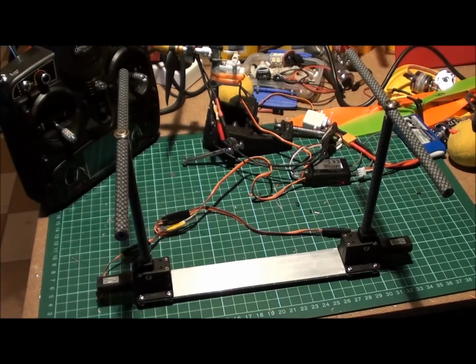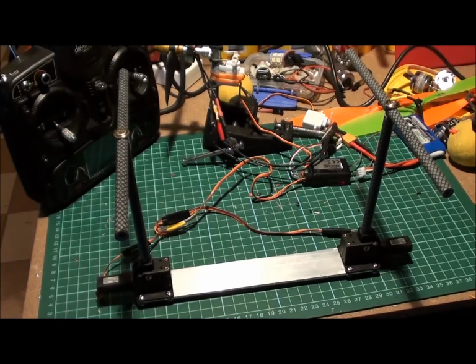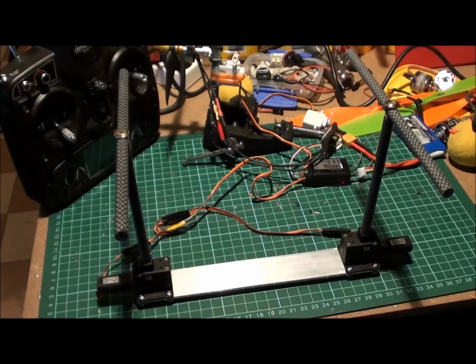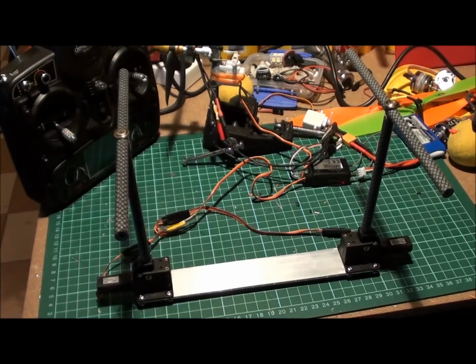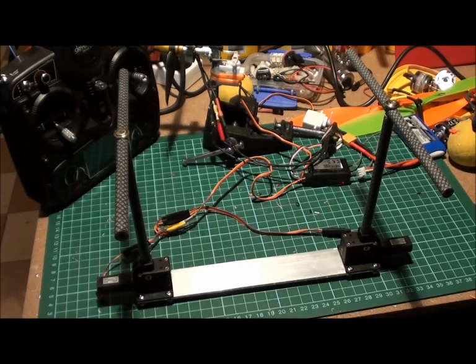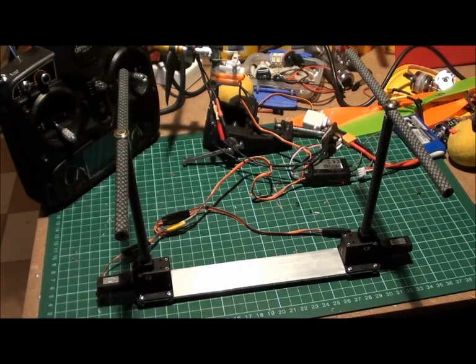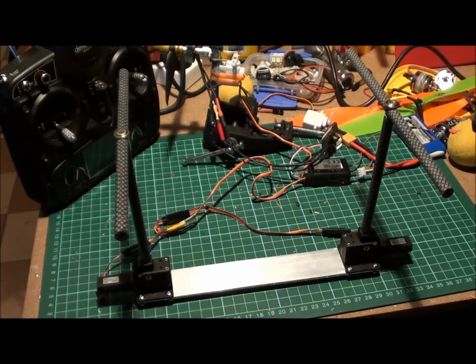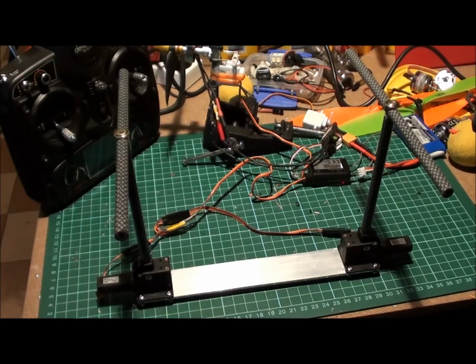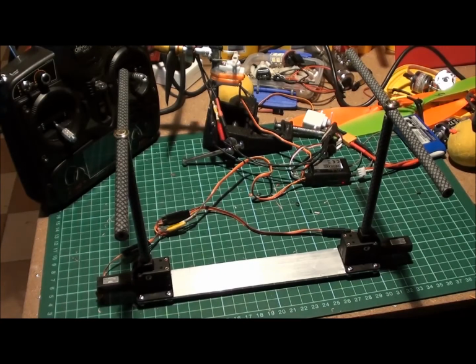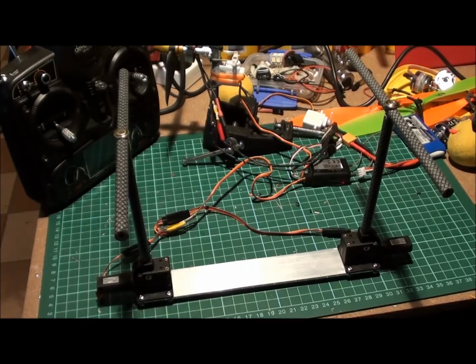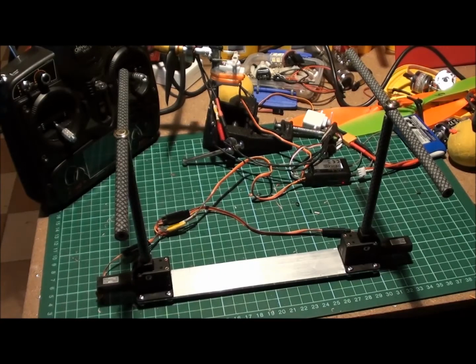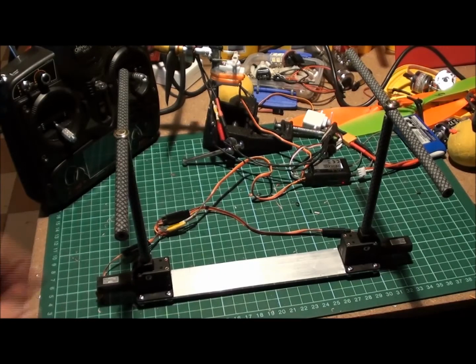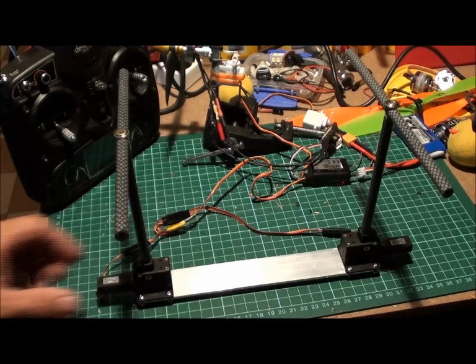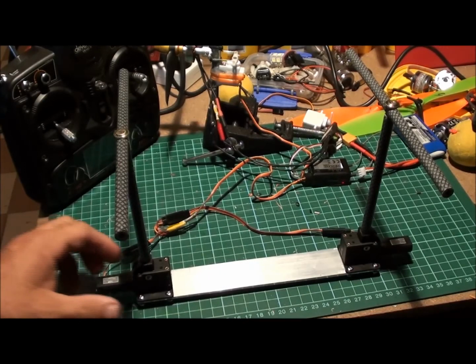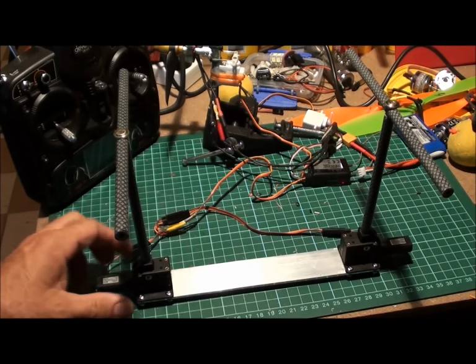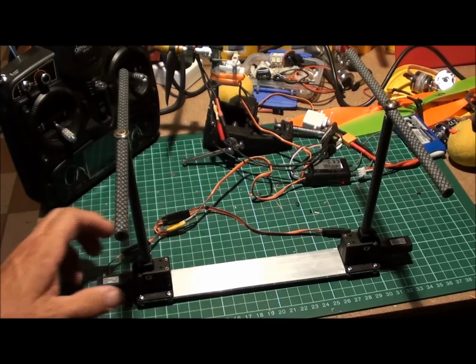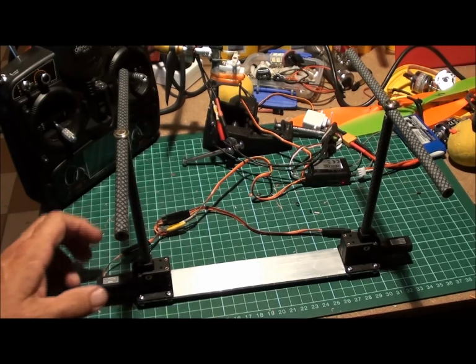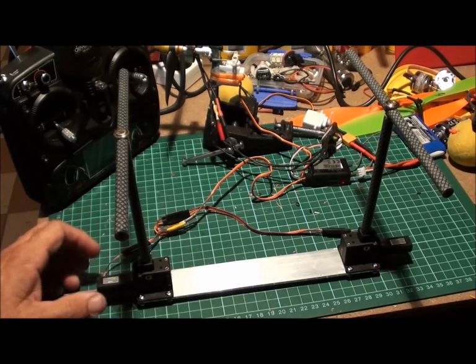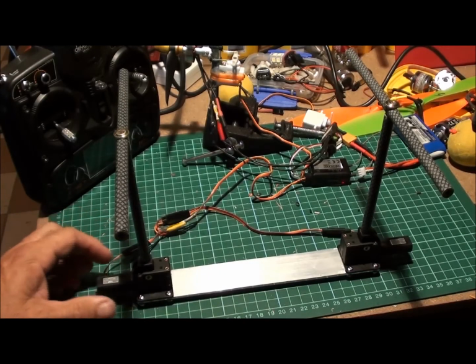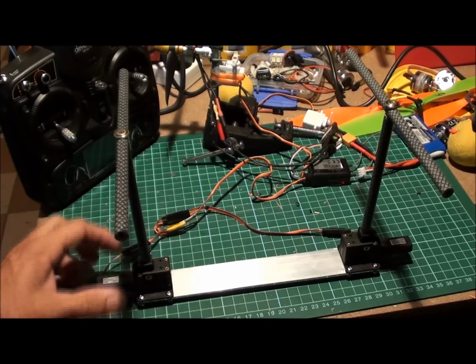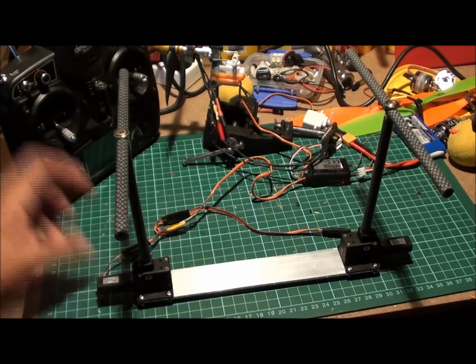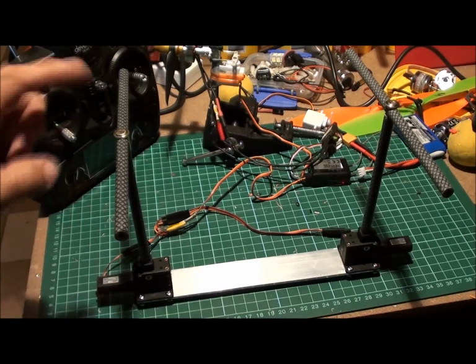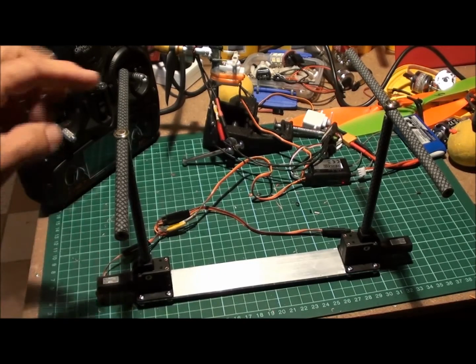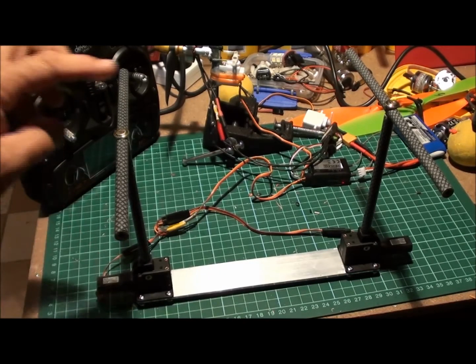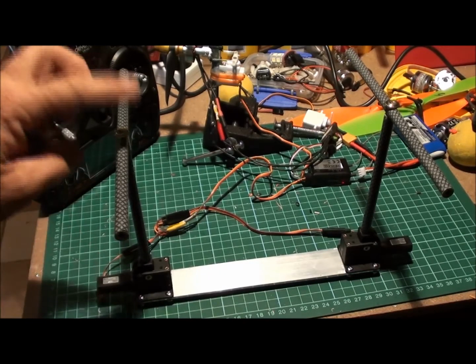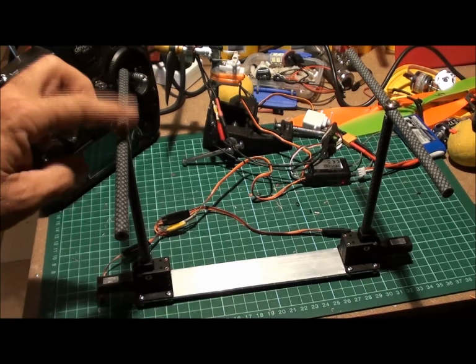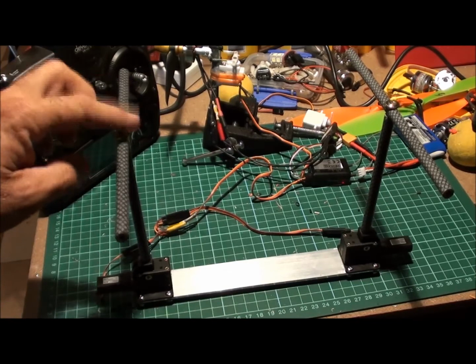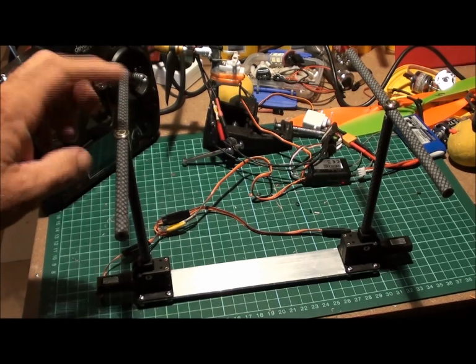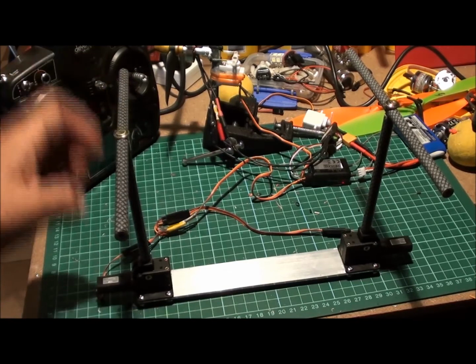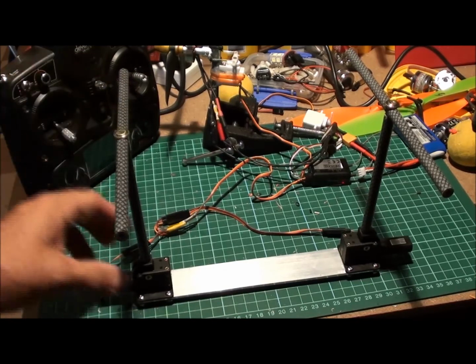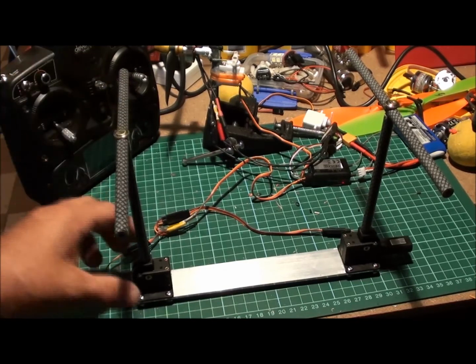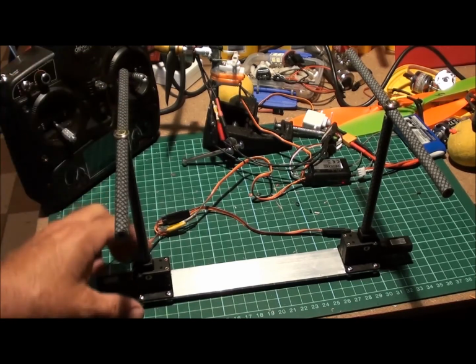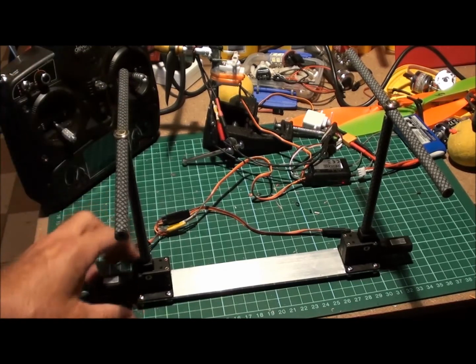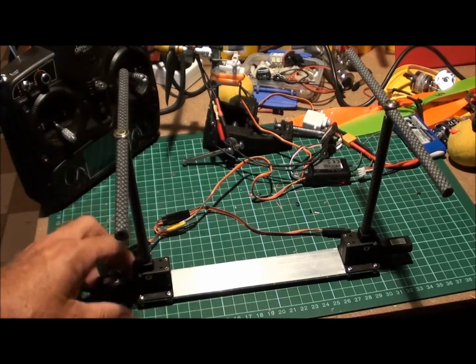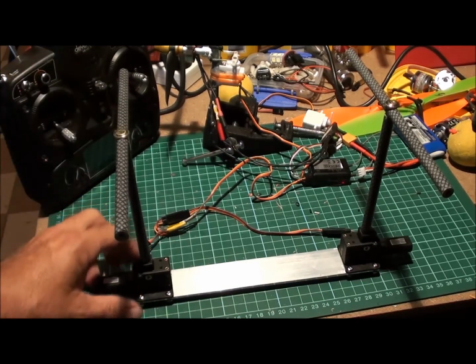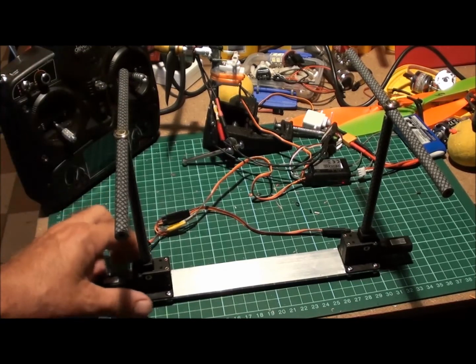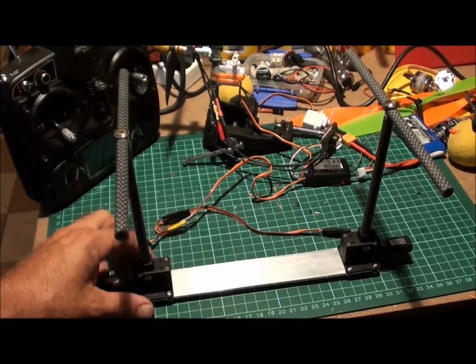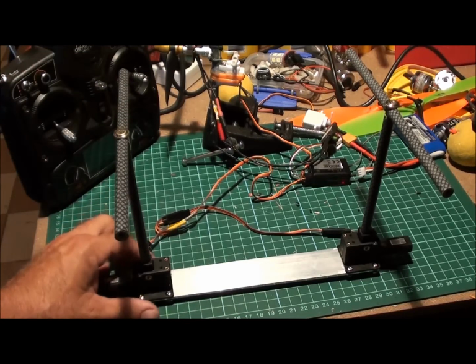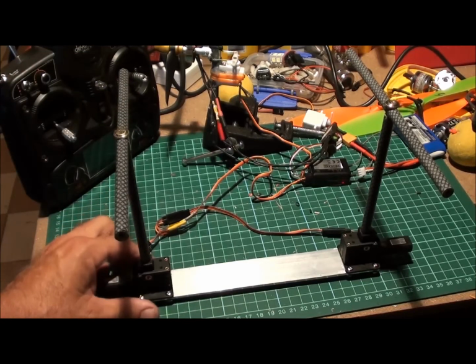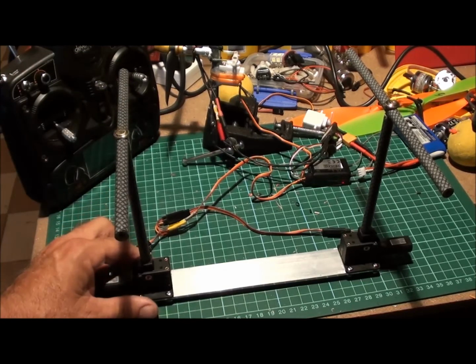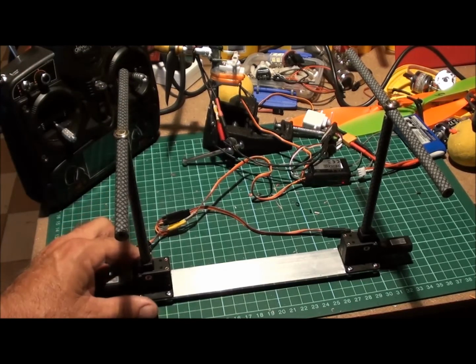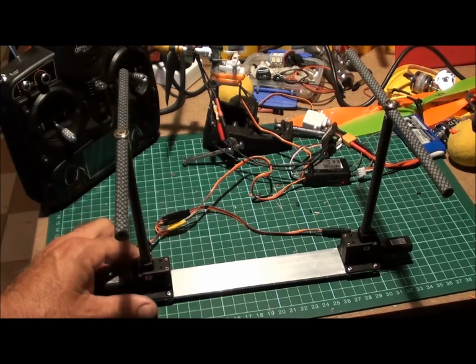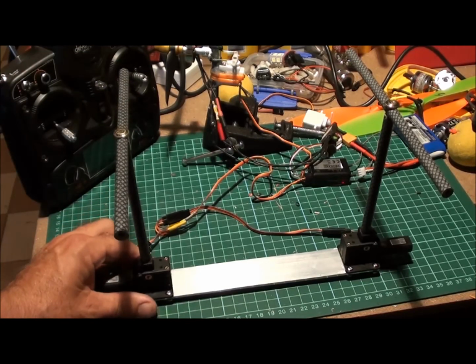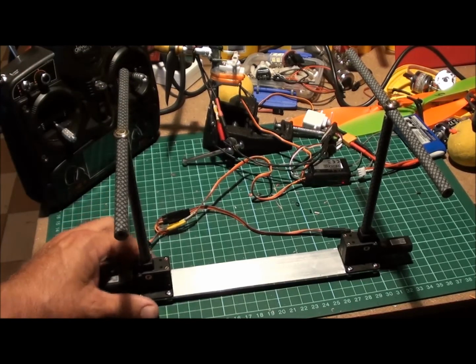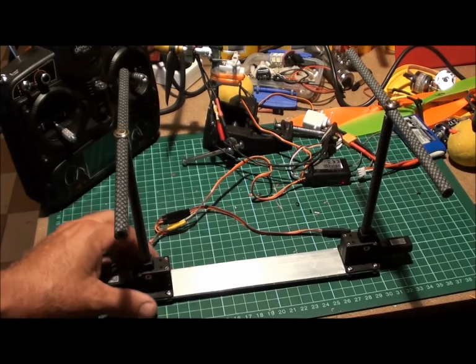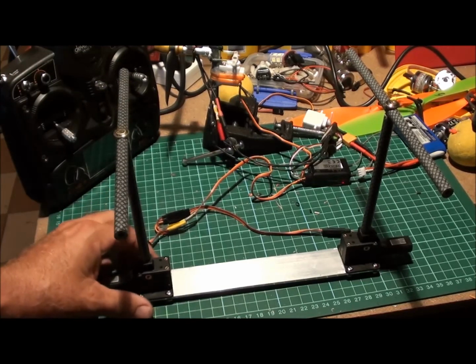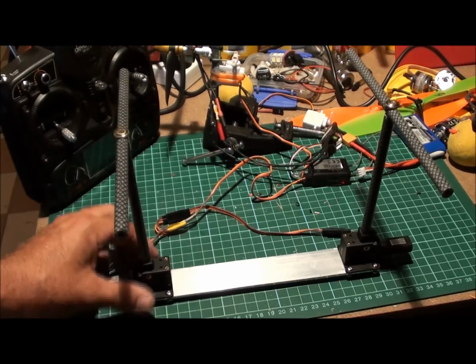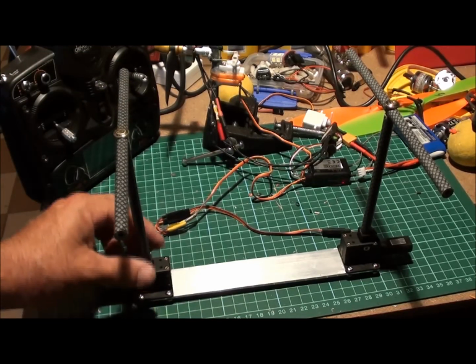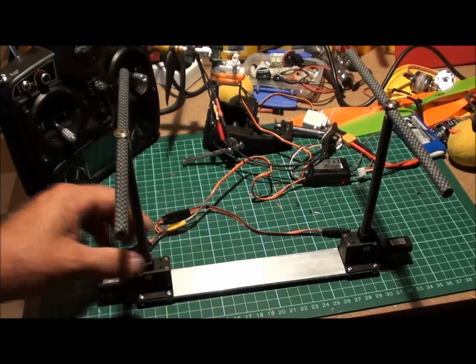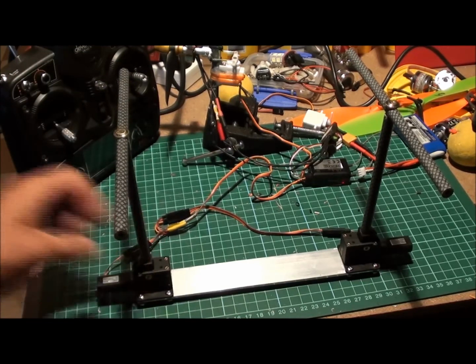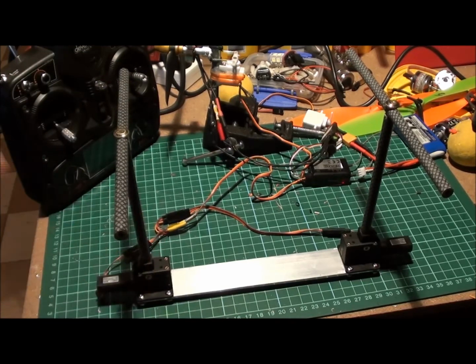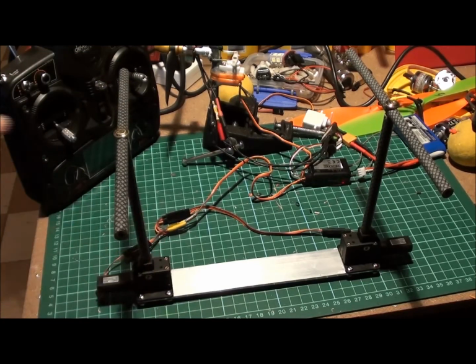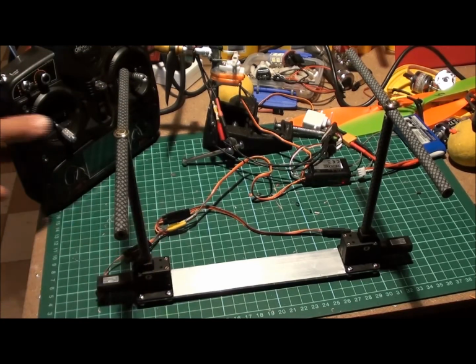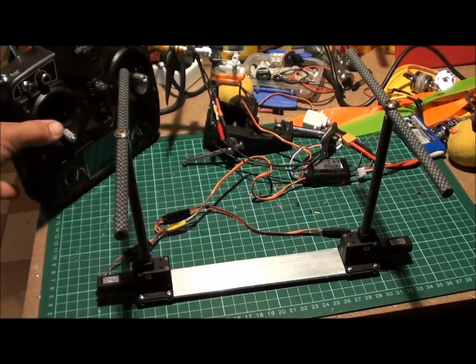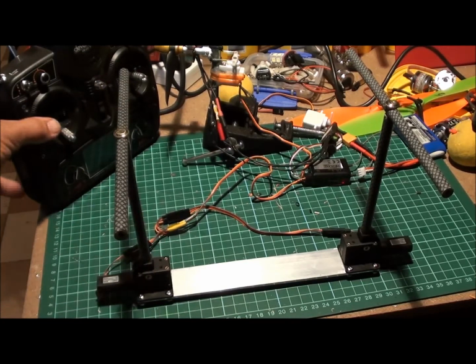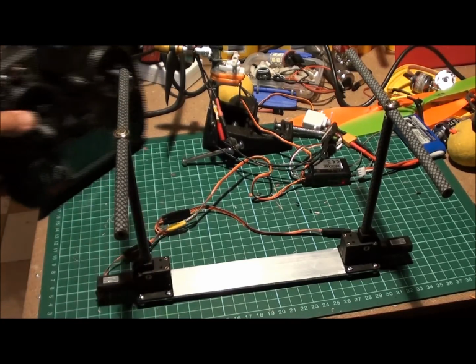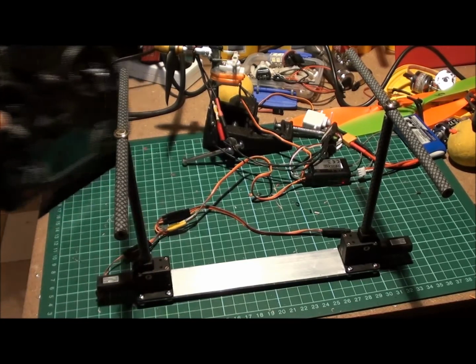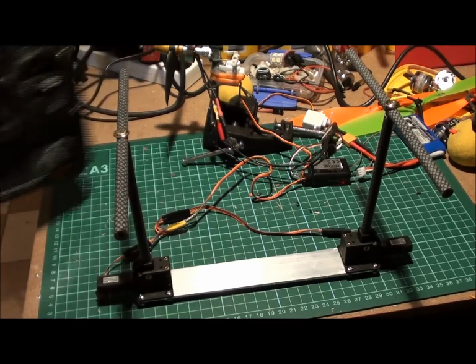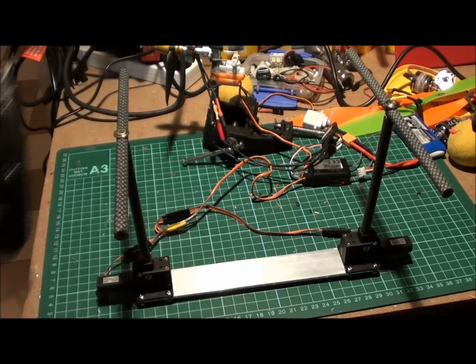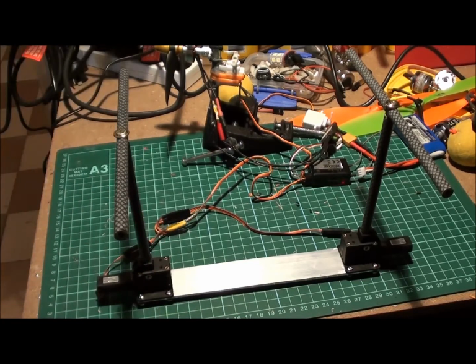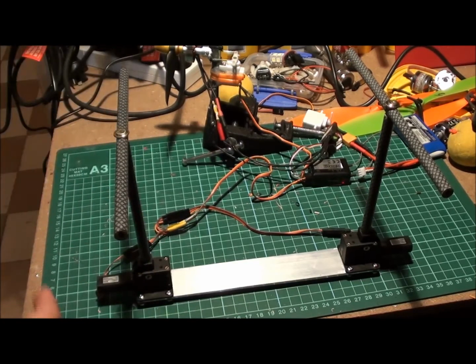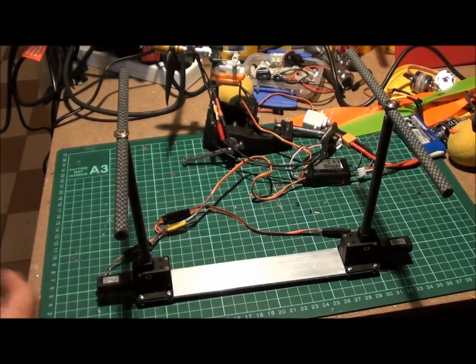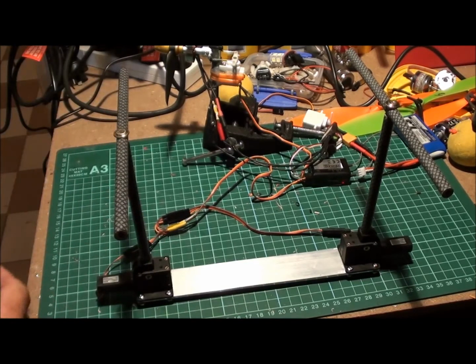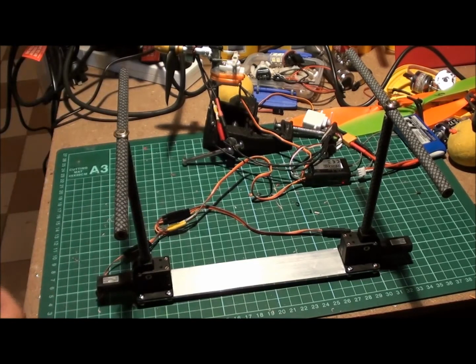Madge has been asking about the retractable undercarriage, so let's have a look and see how it works.